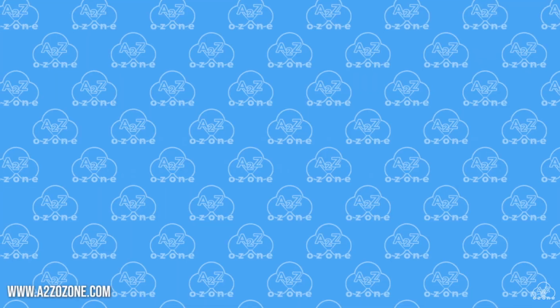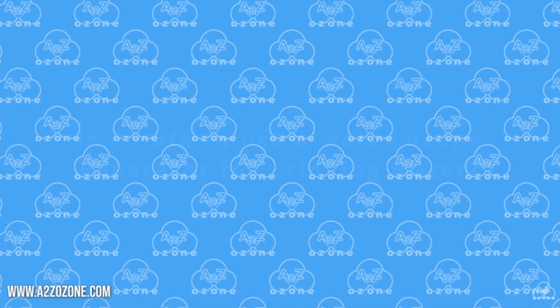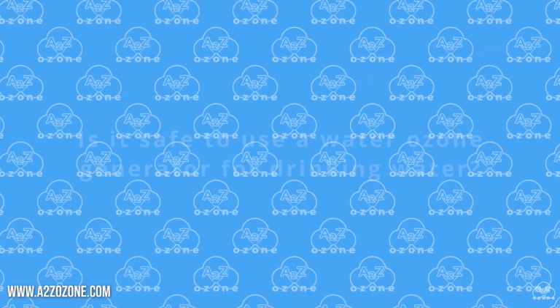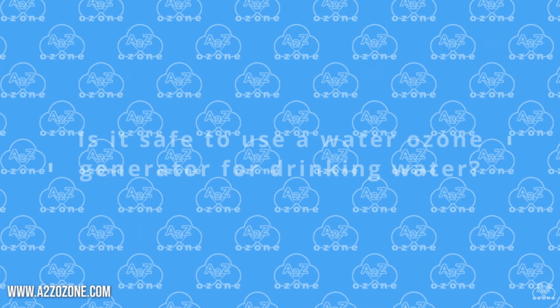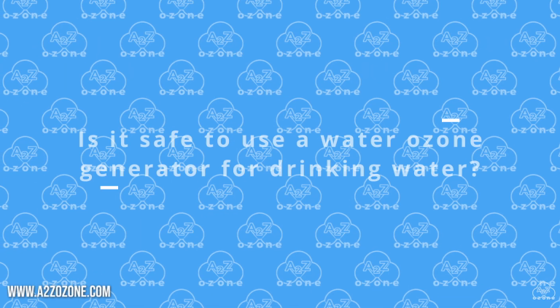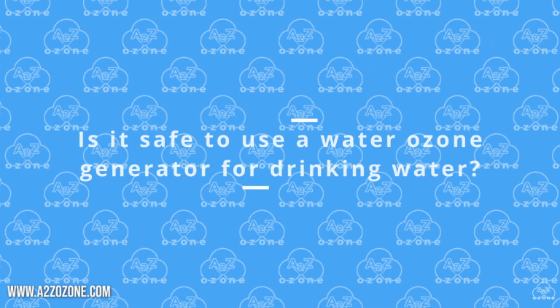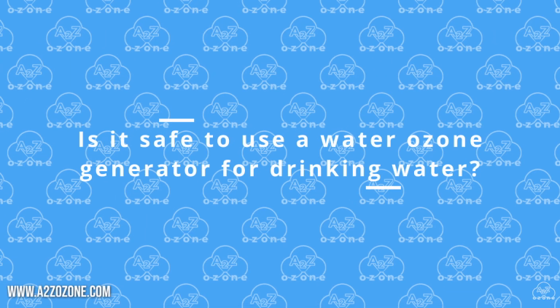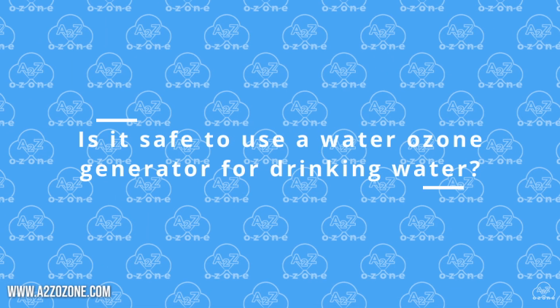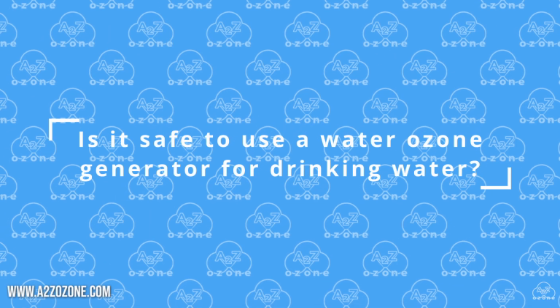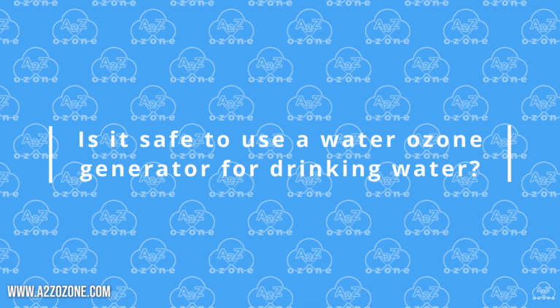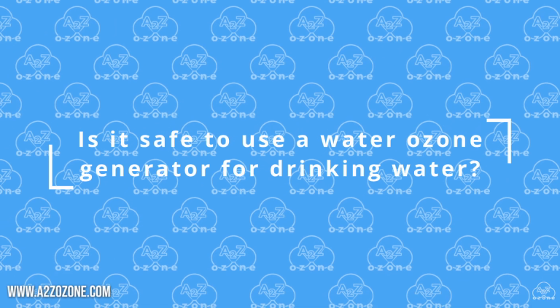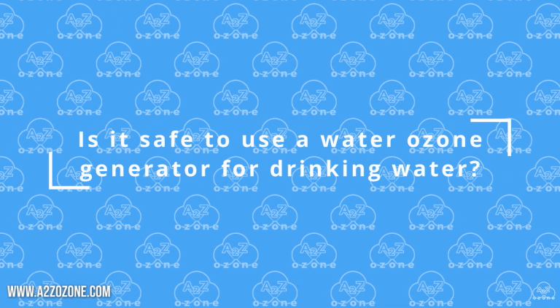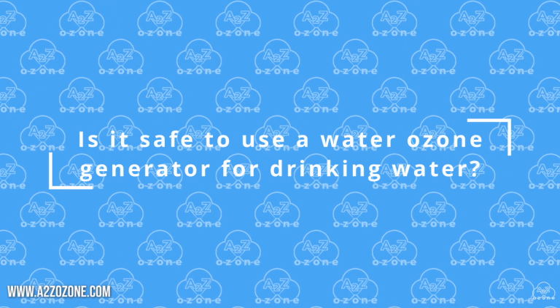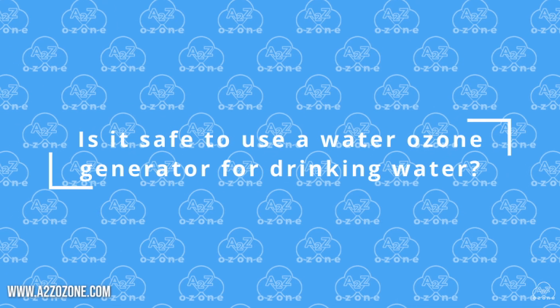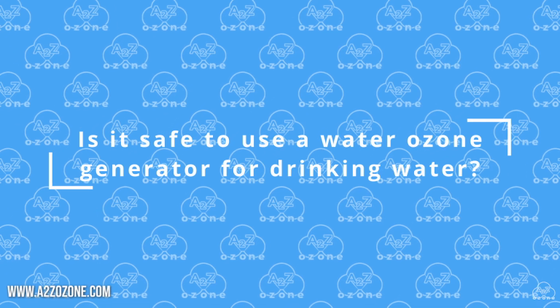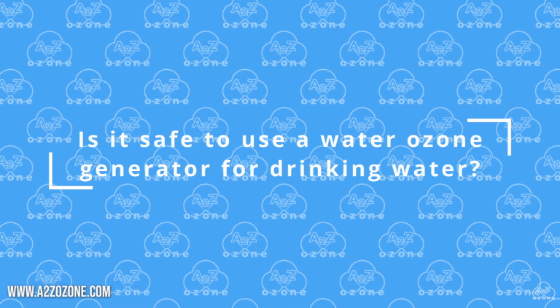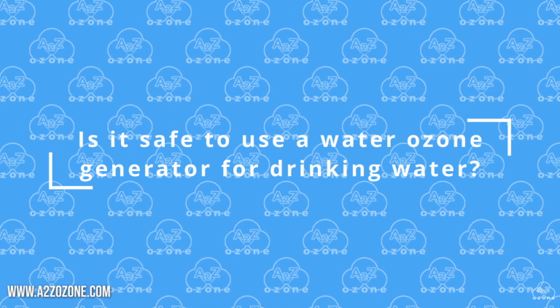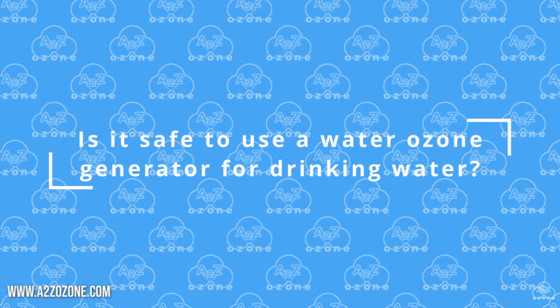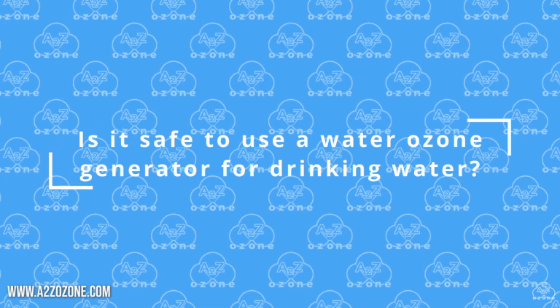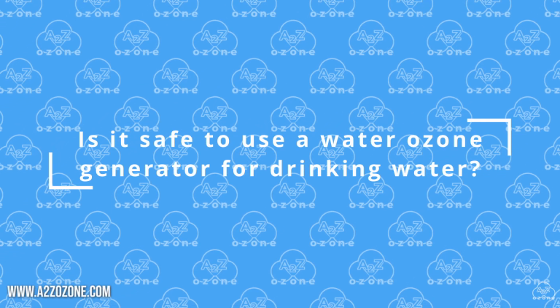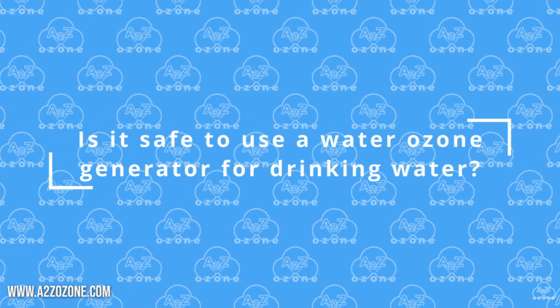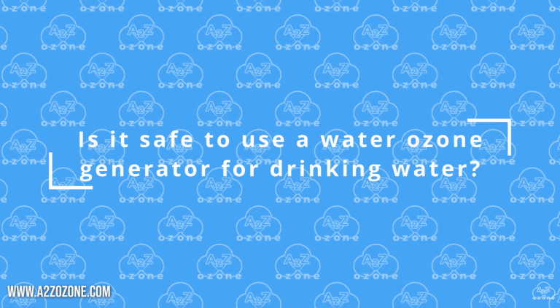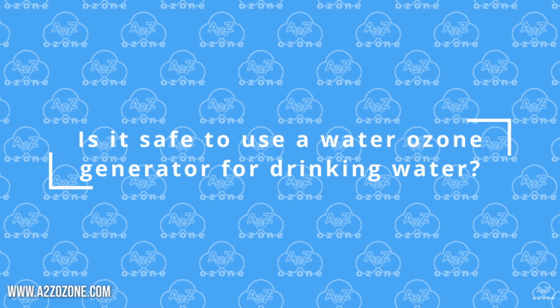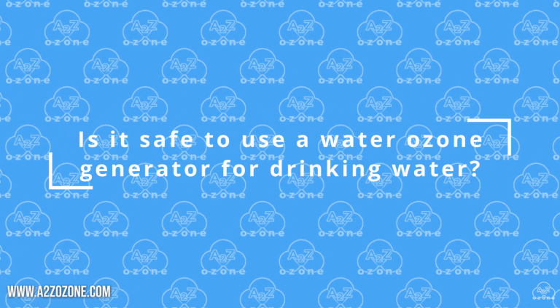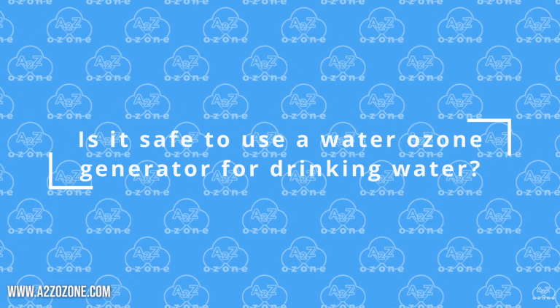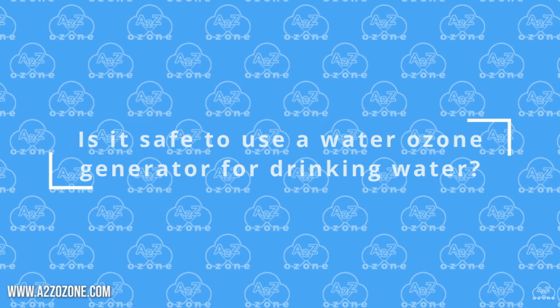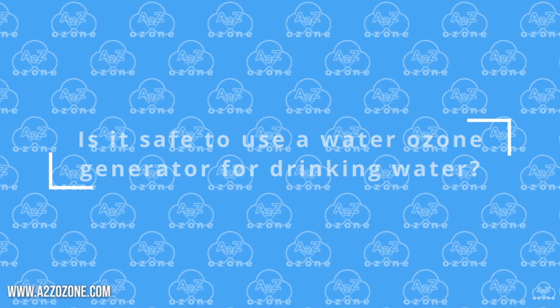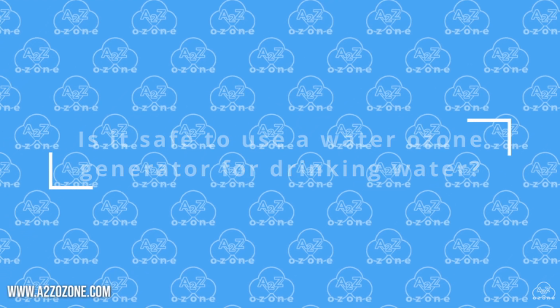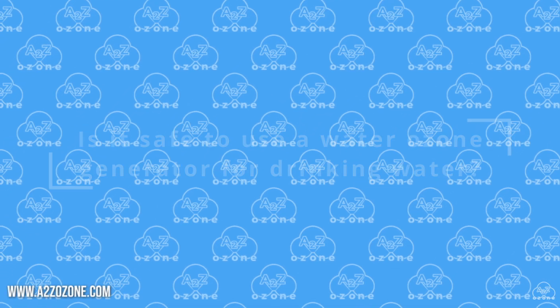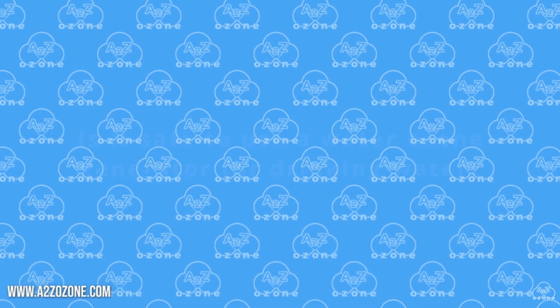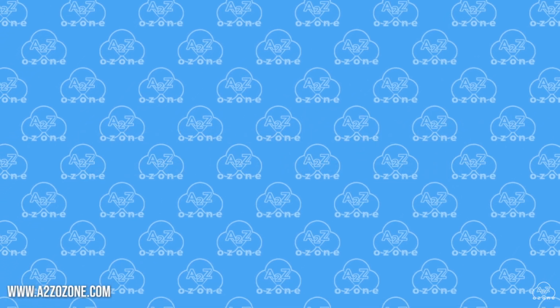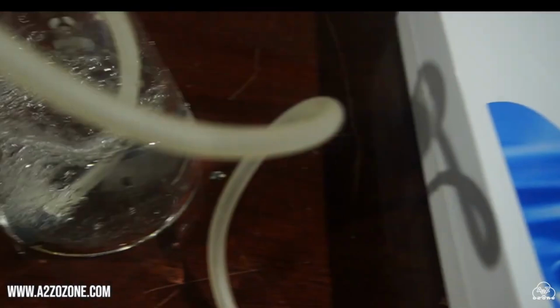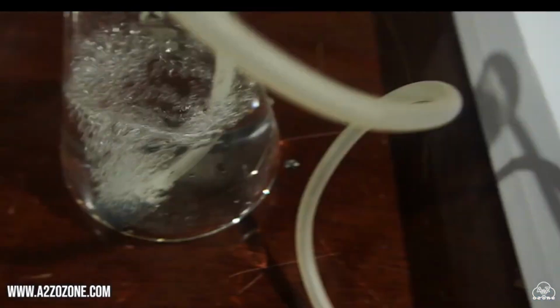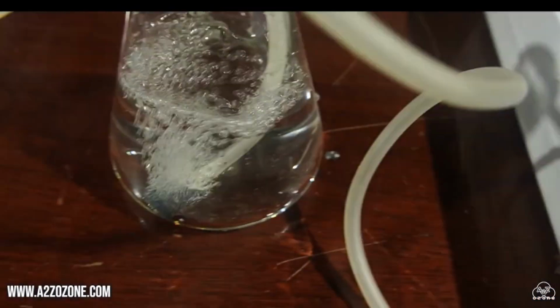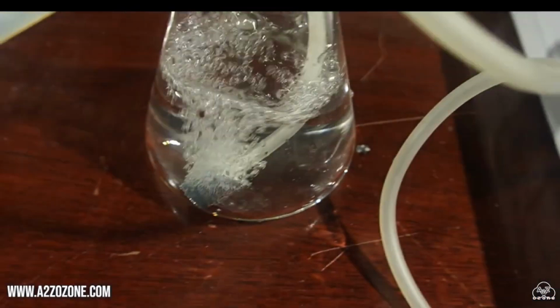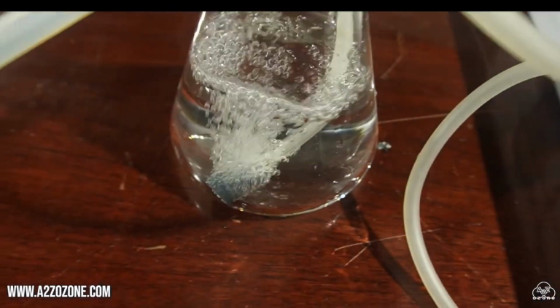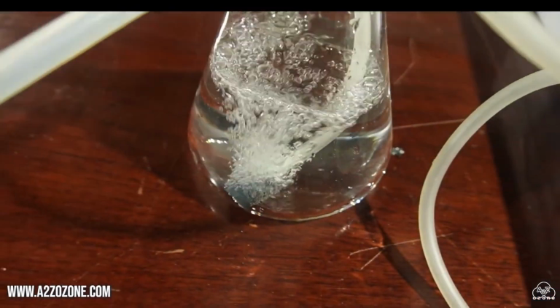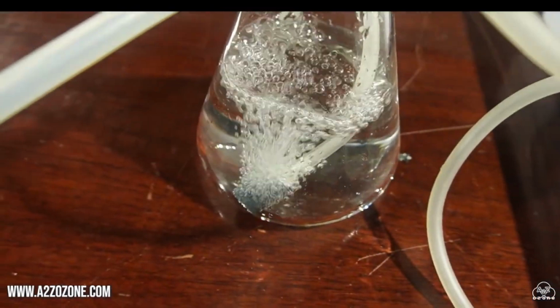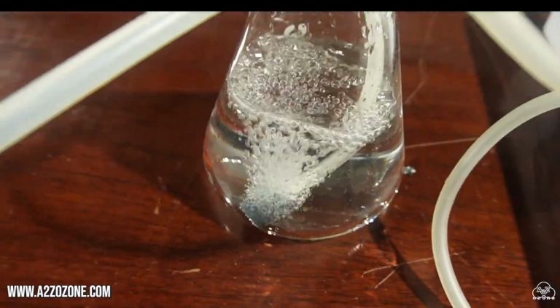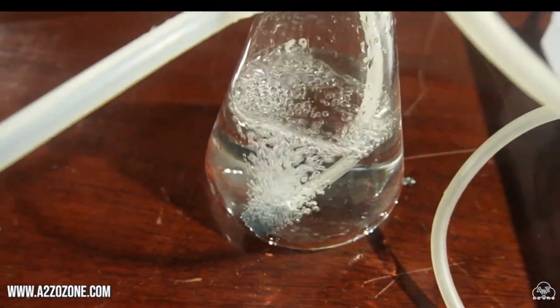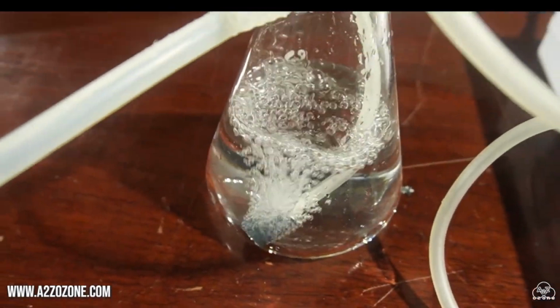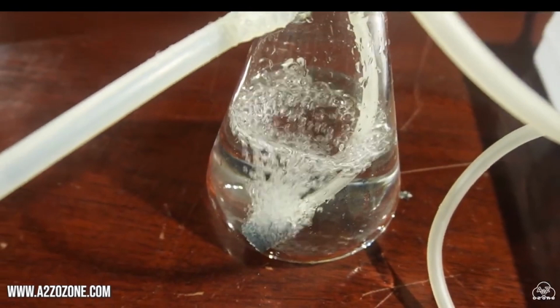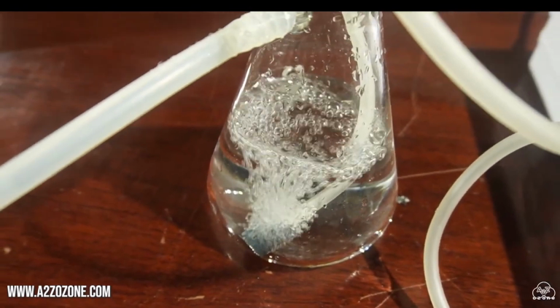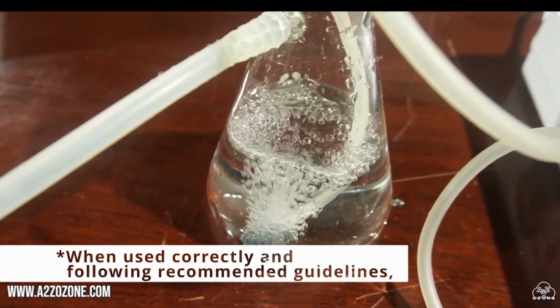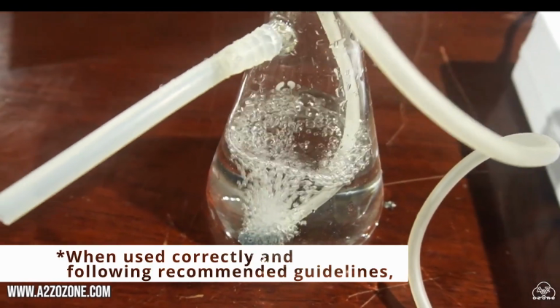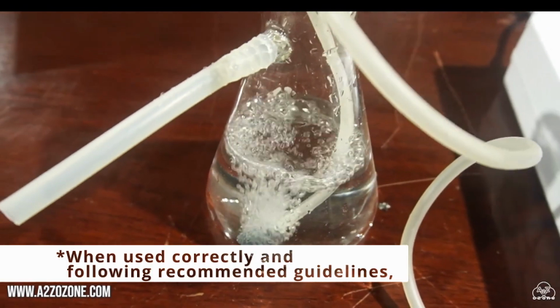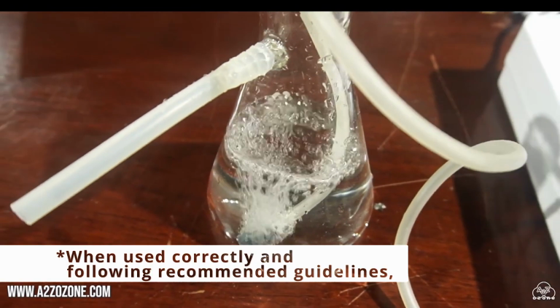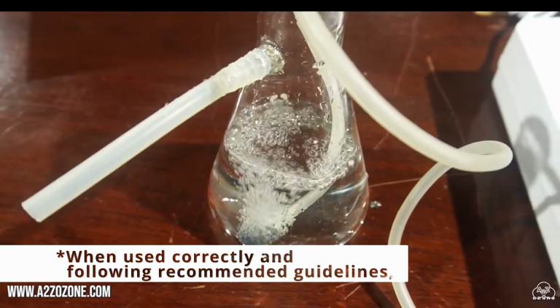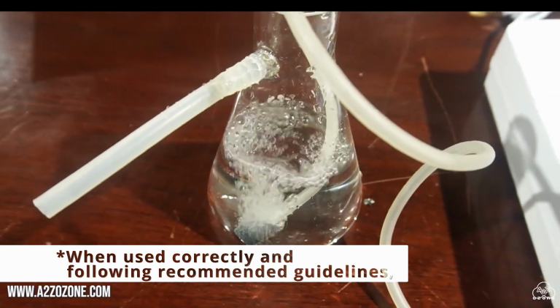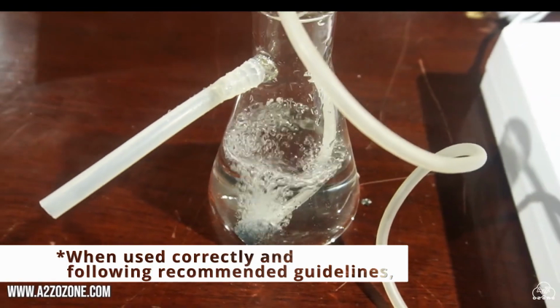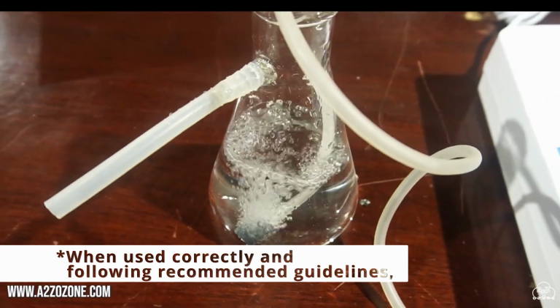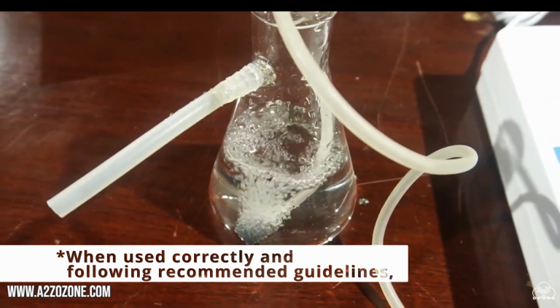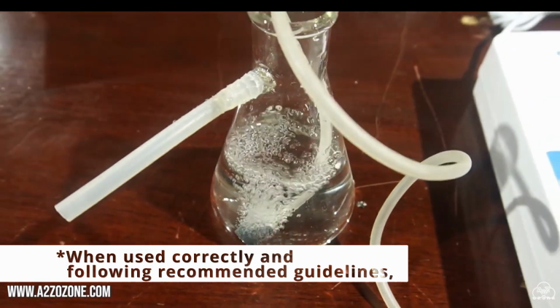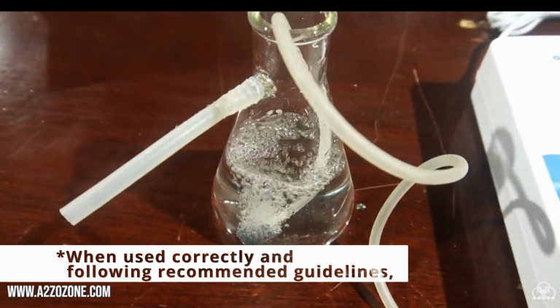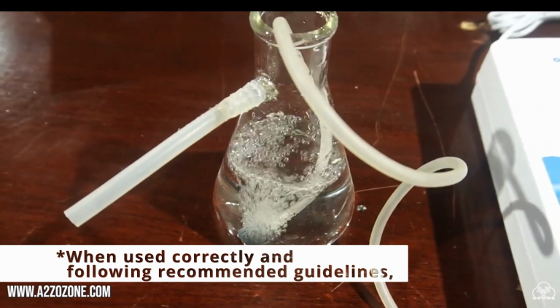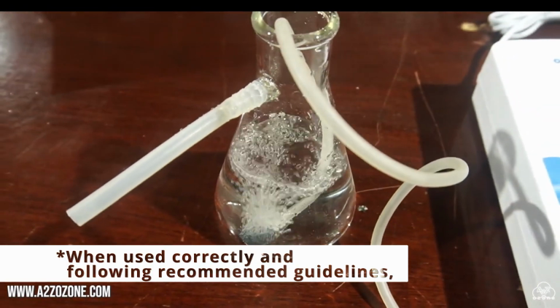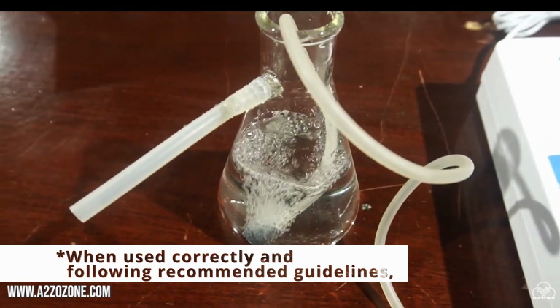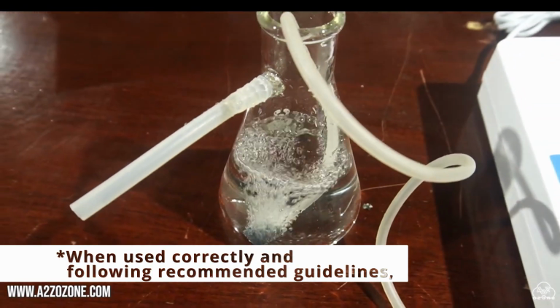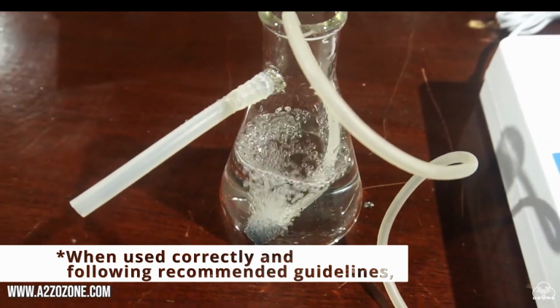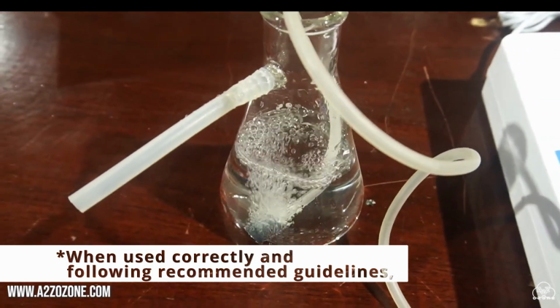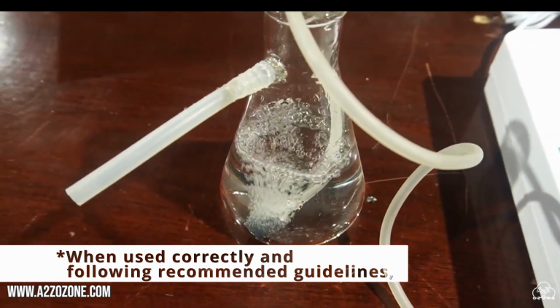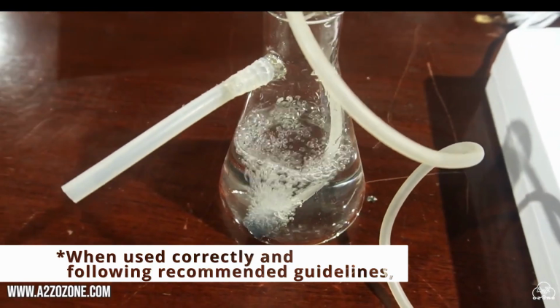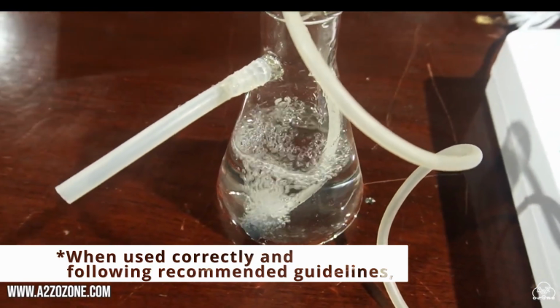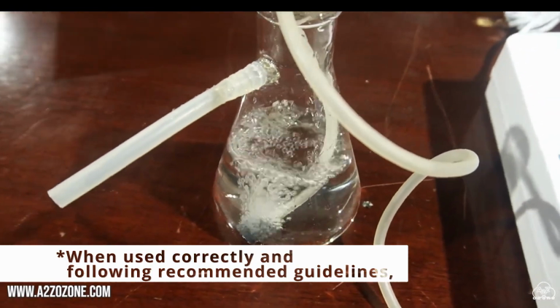Is it safe to use a water ozone generator for drinking water? Water ozone generators can be safe for purifying drinking water.